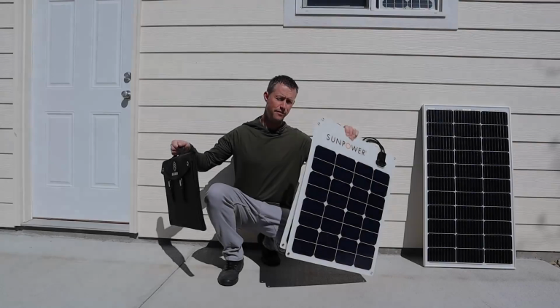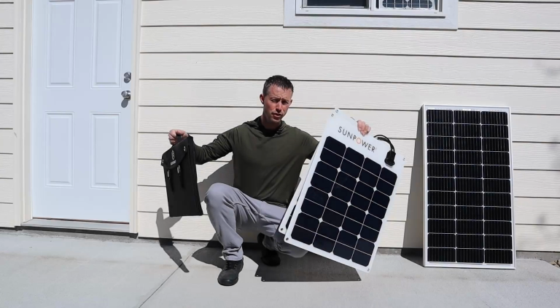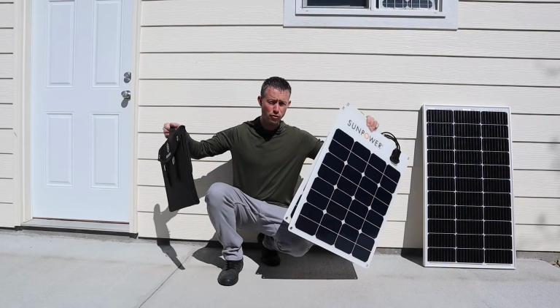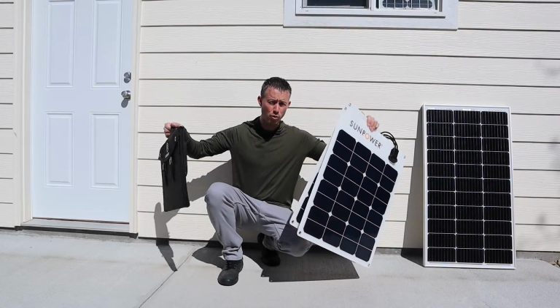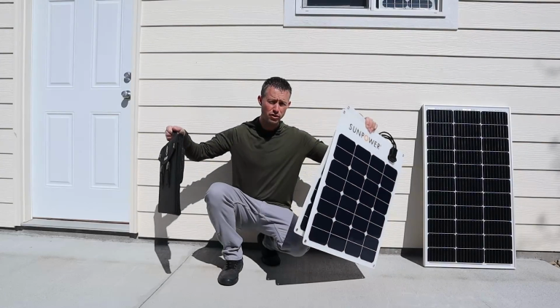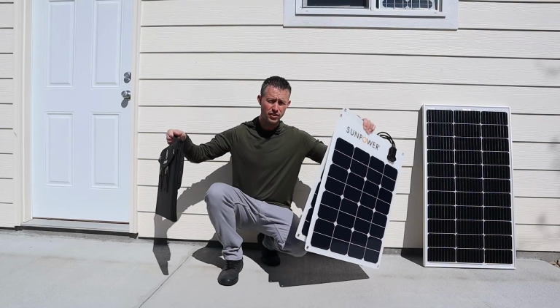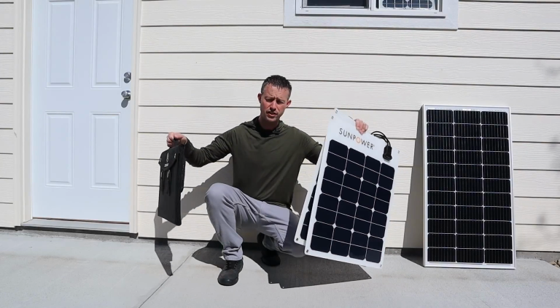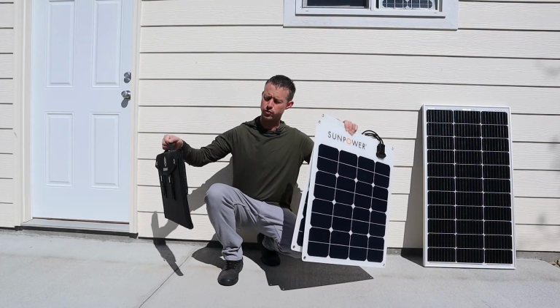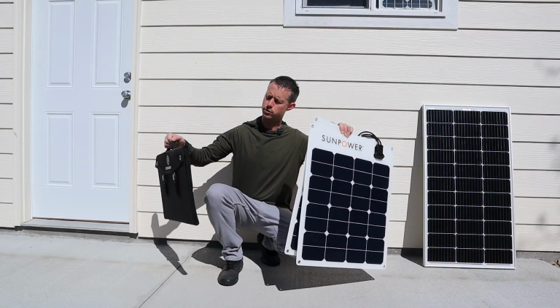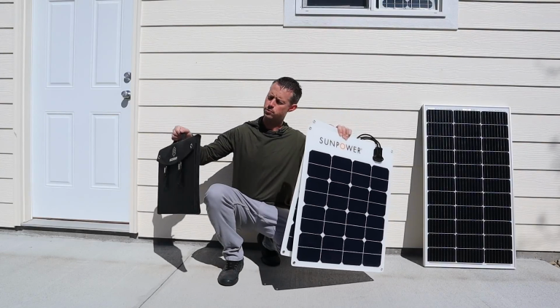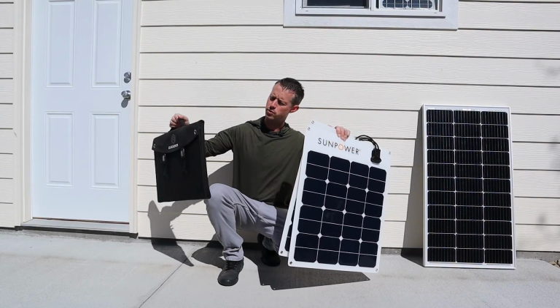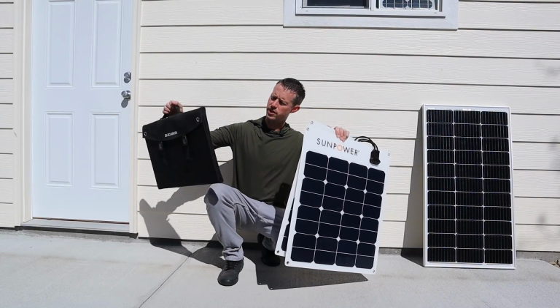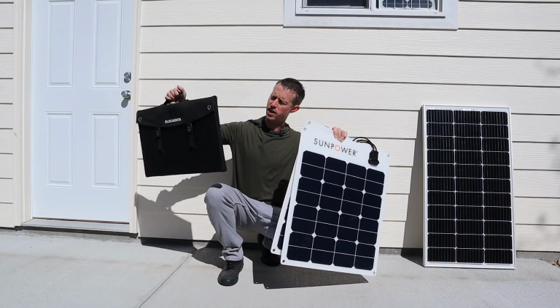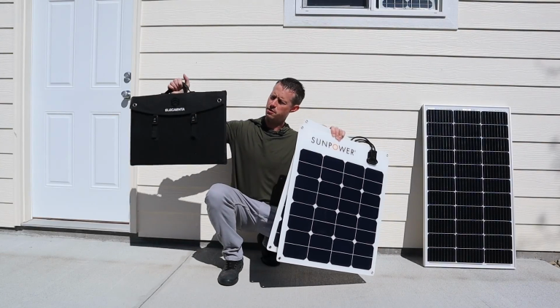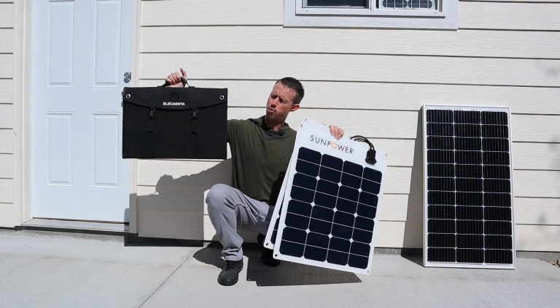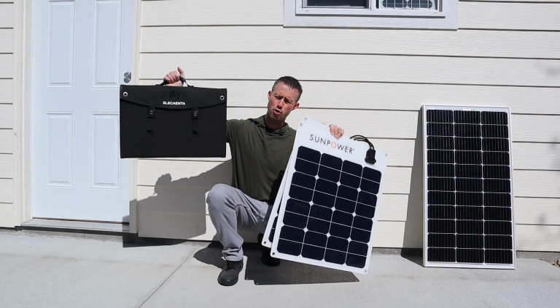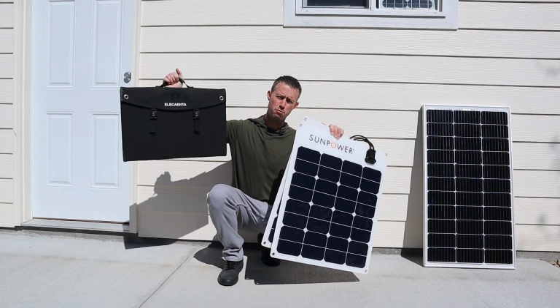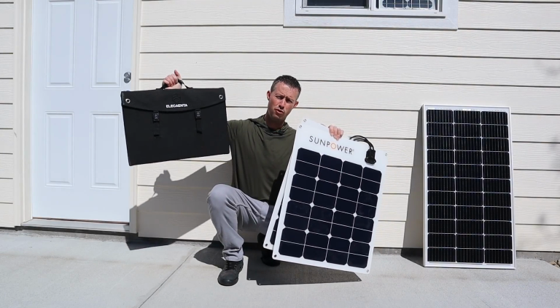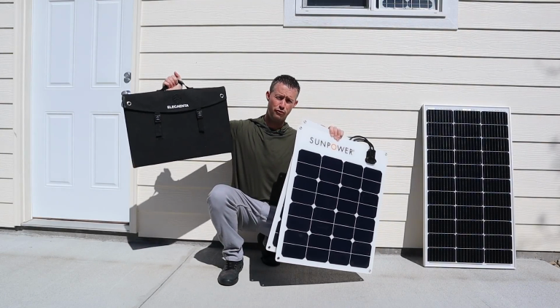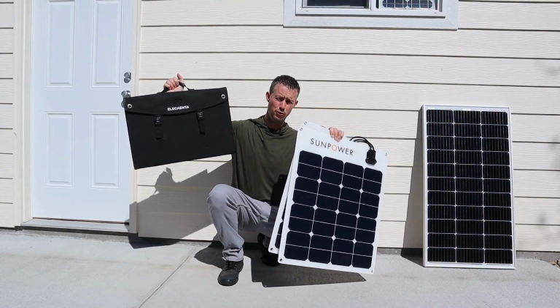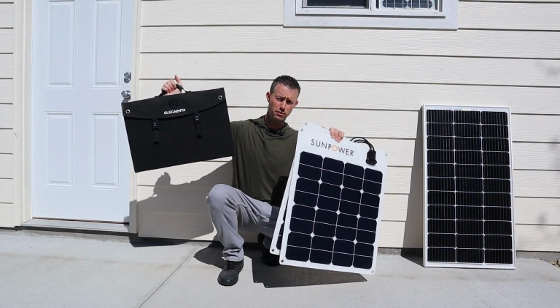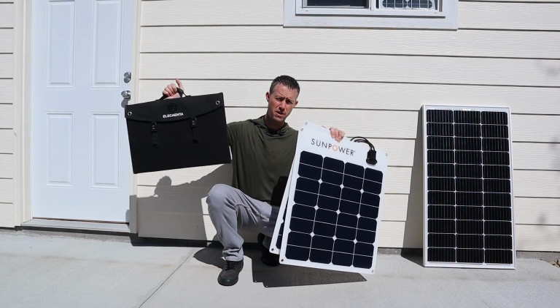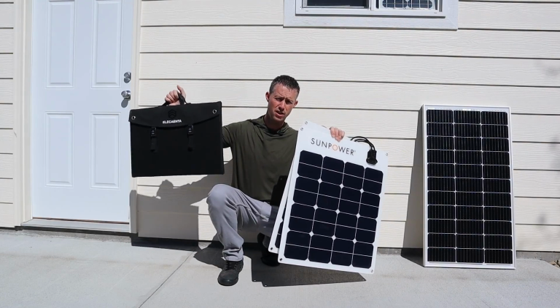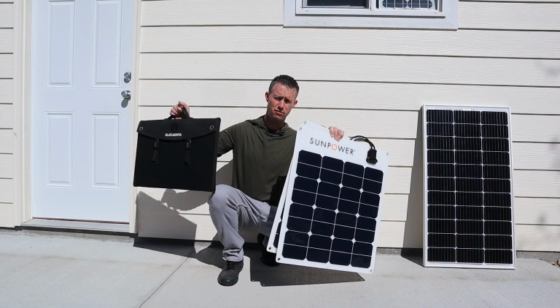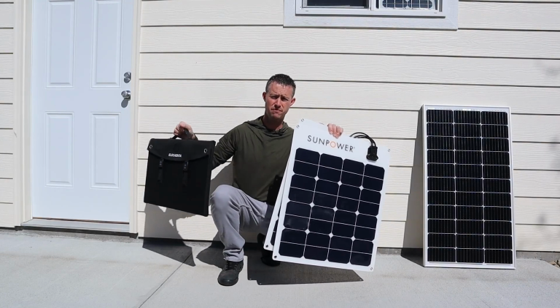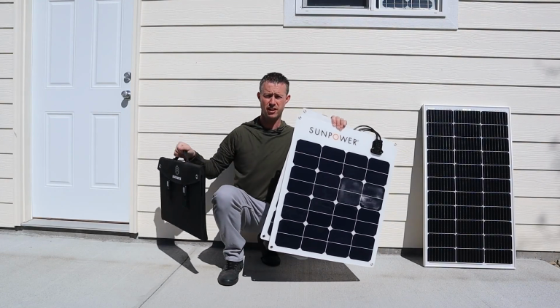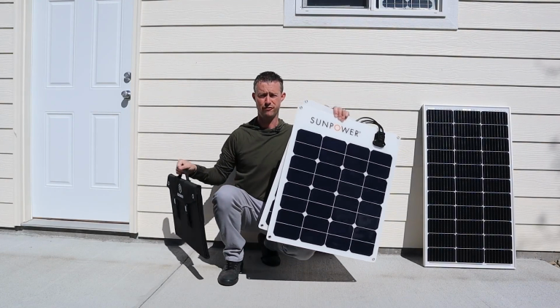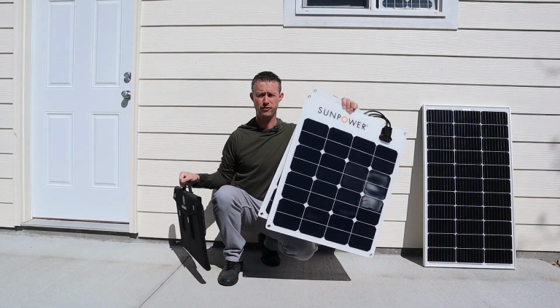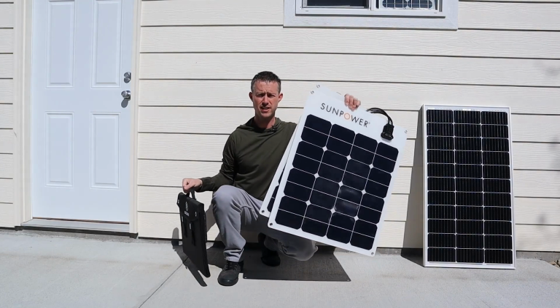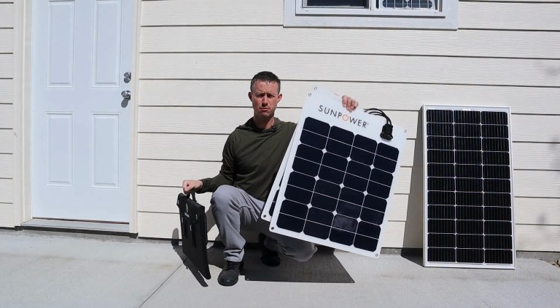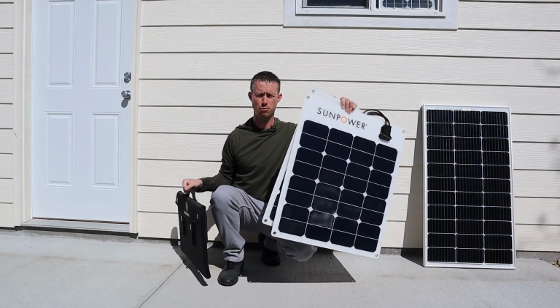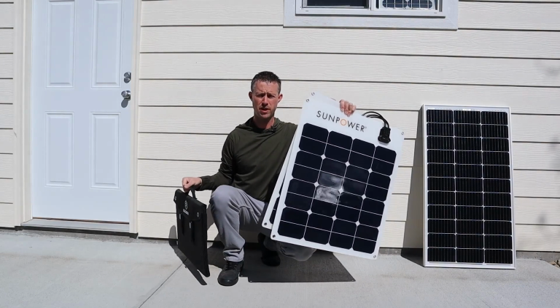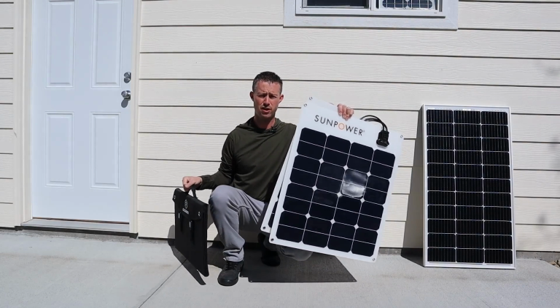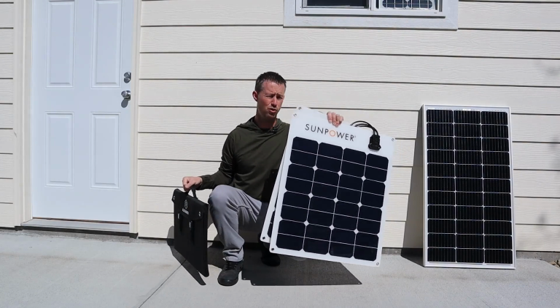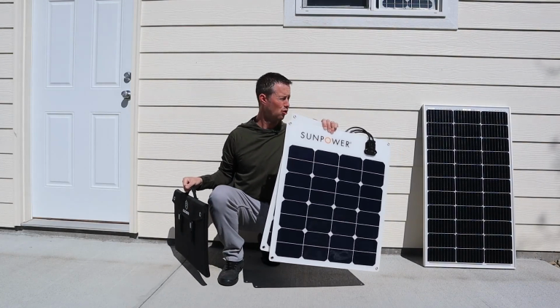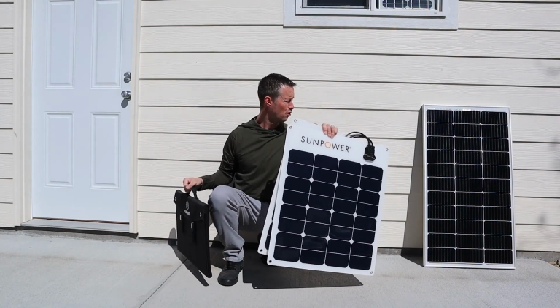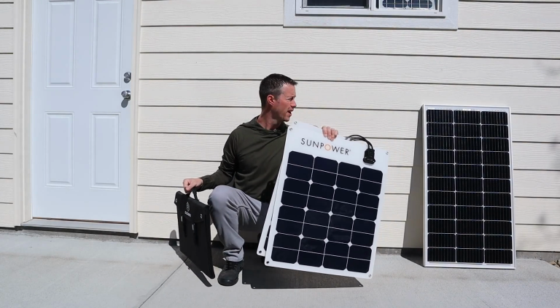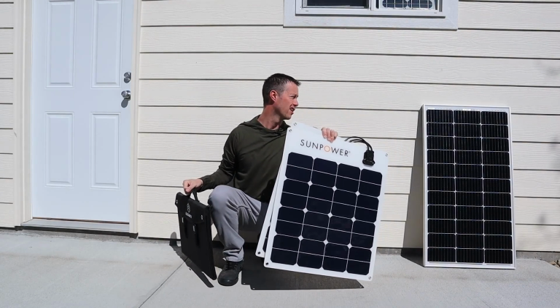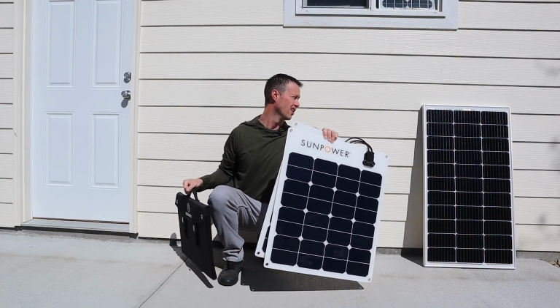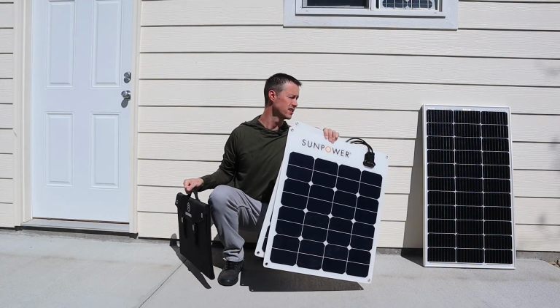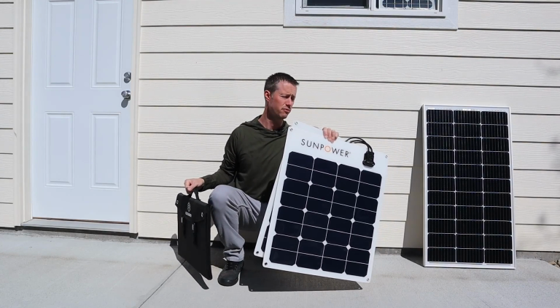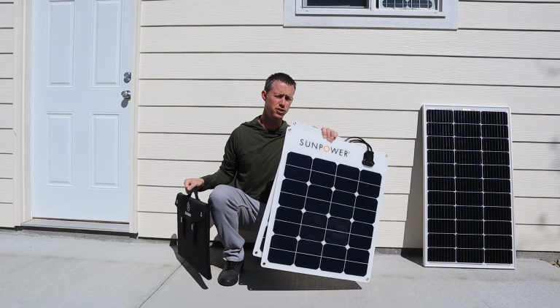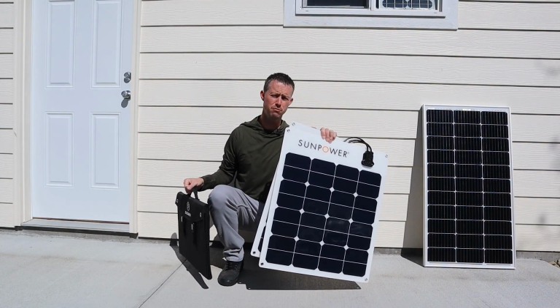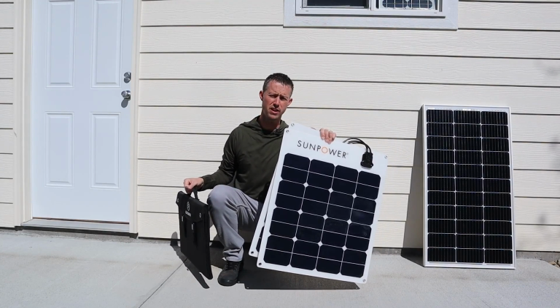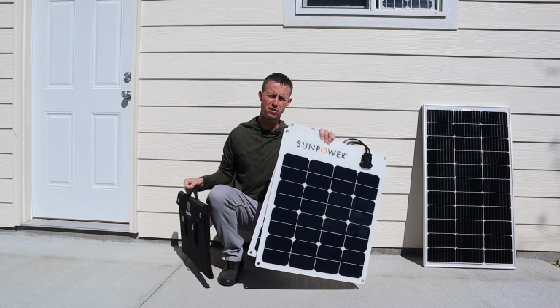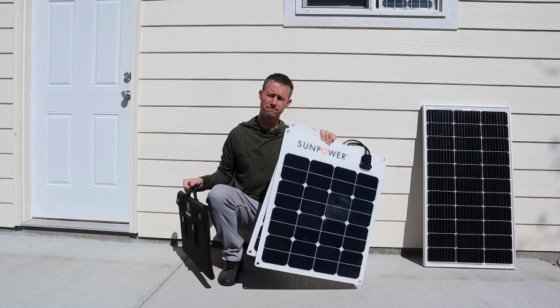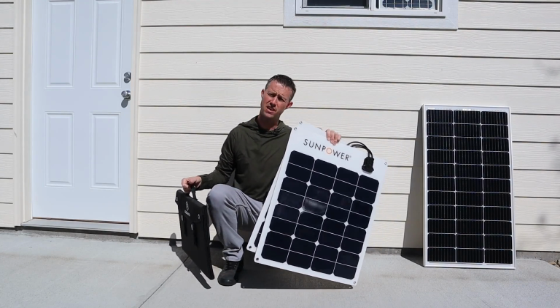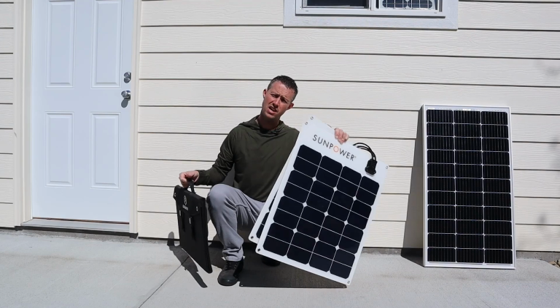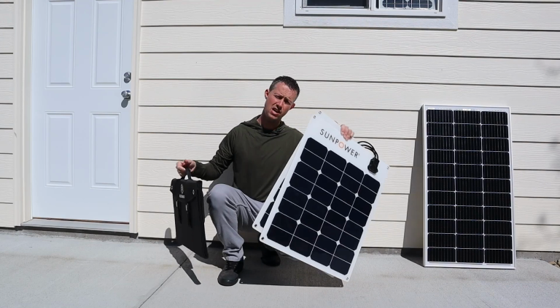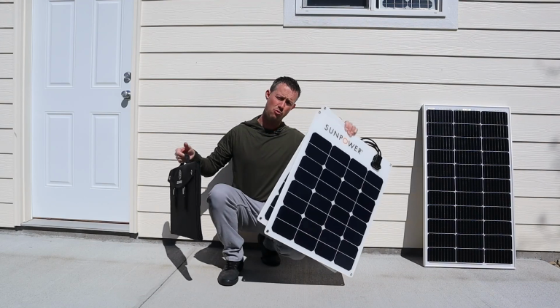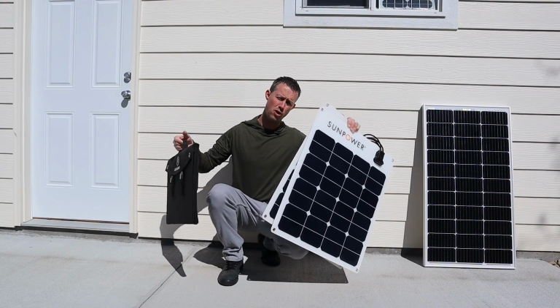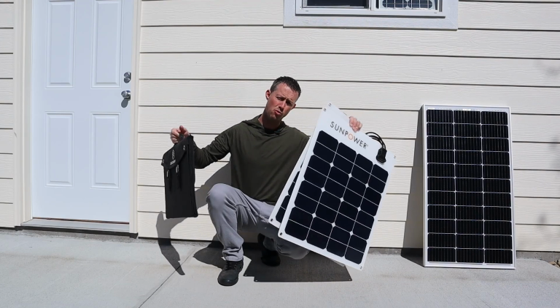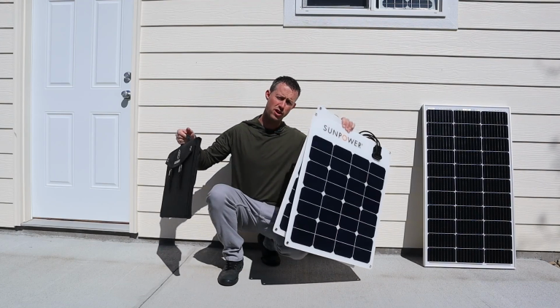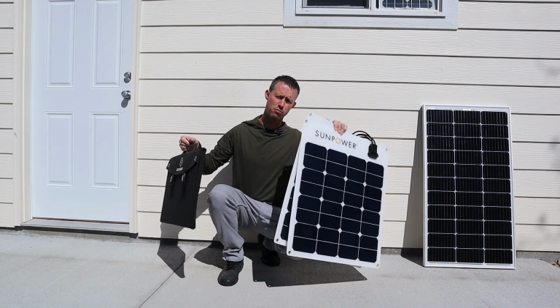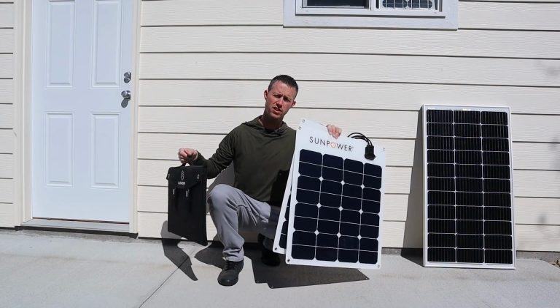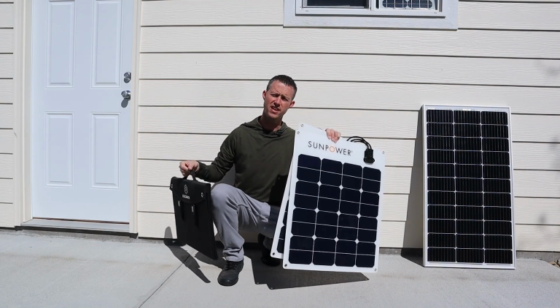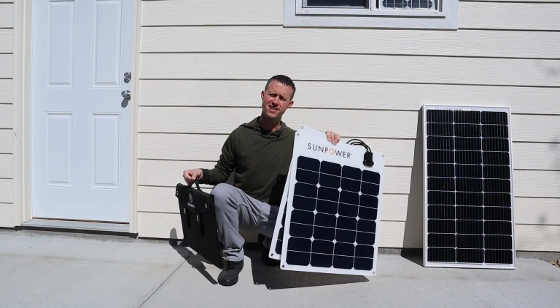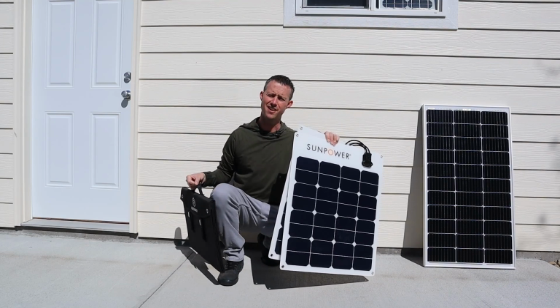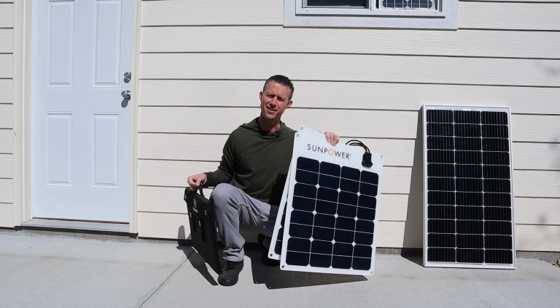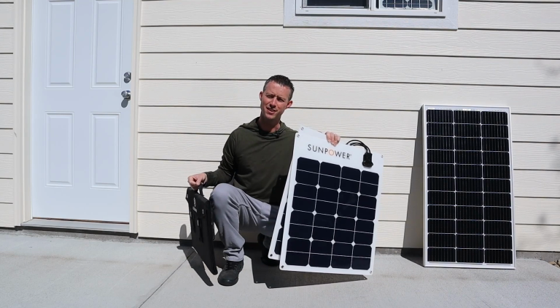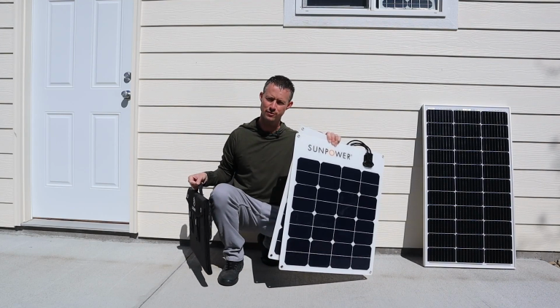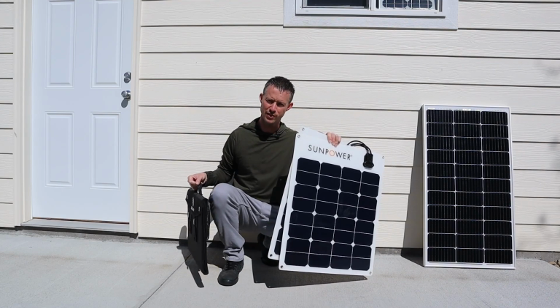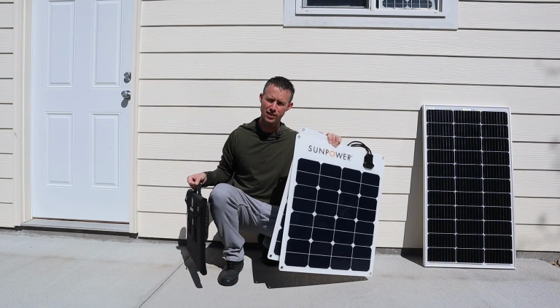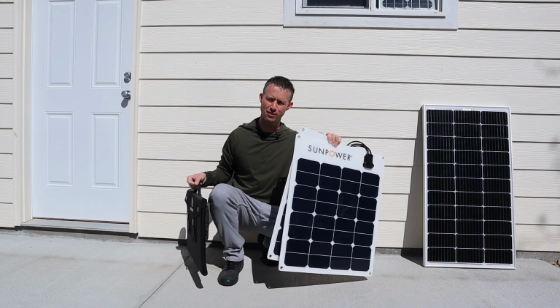Have you ever wondered the difference between a portable folding panel, a flexible panel, or a glass rigid panel? Well, we're going to break that down in this video.